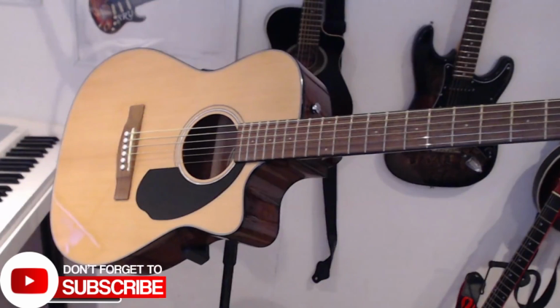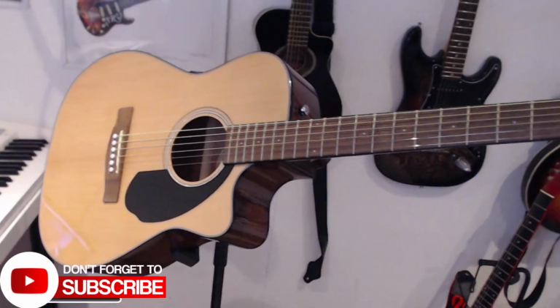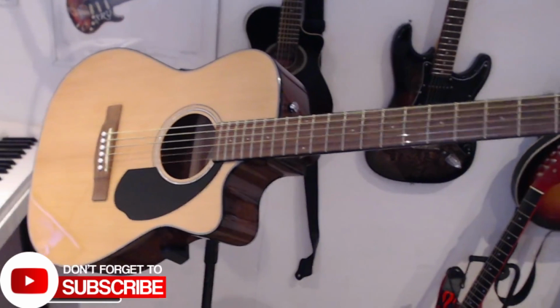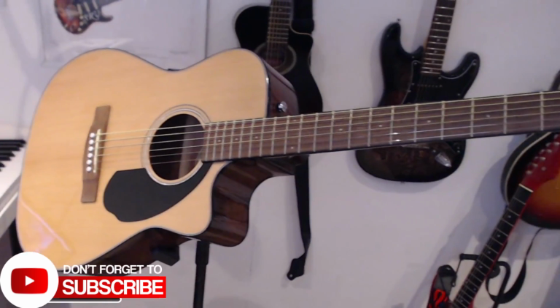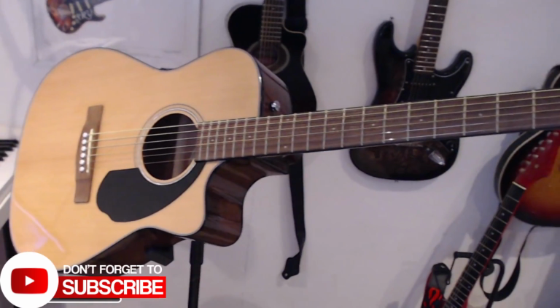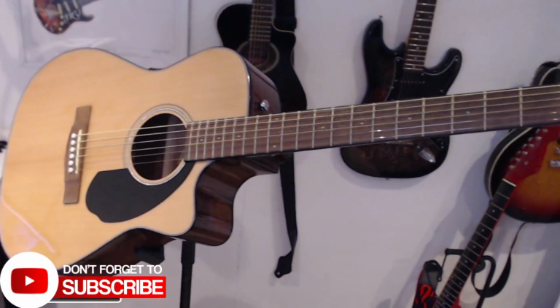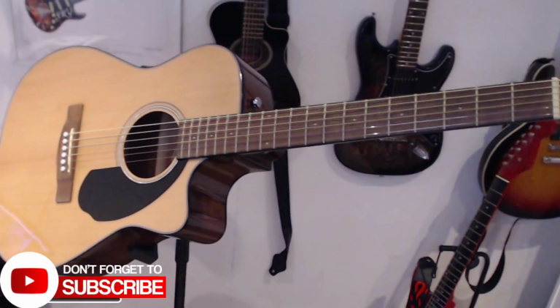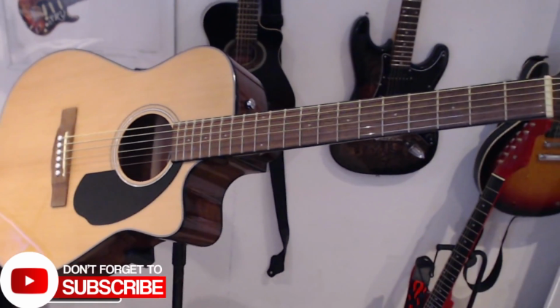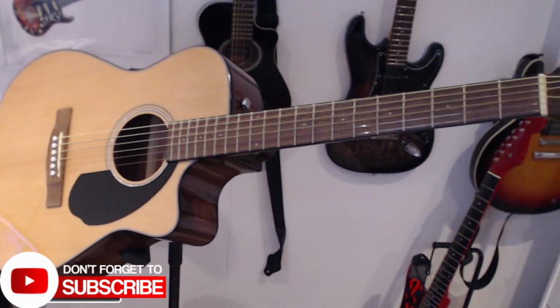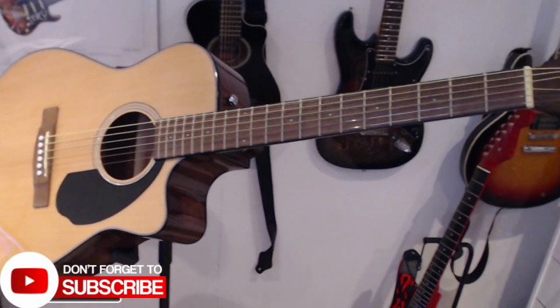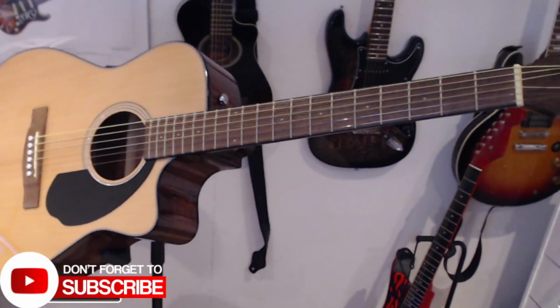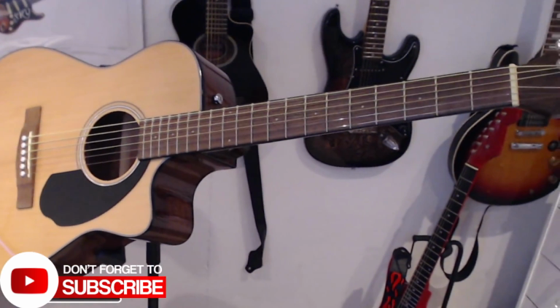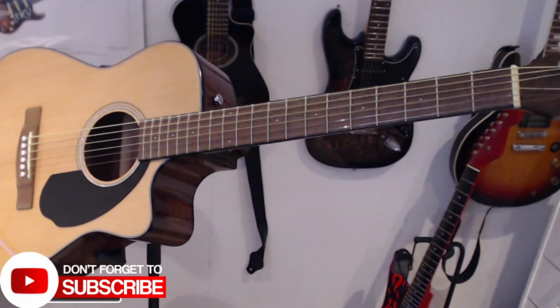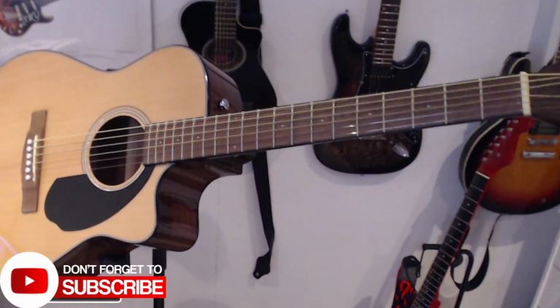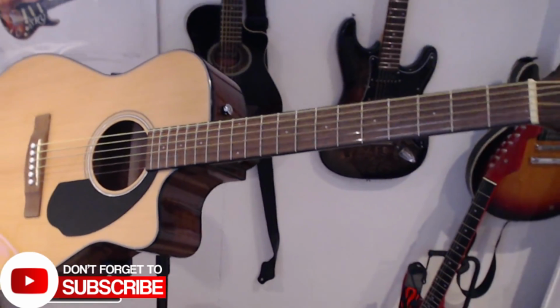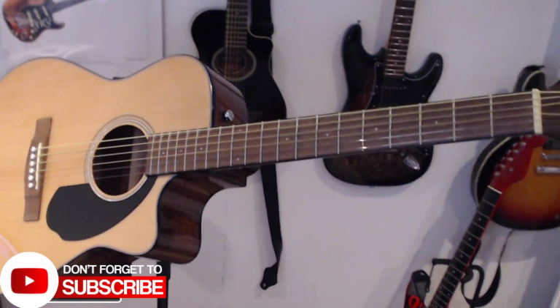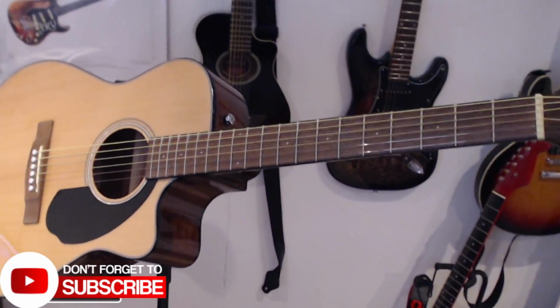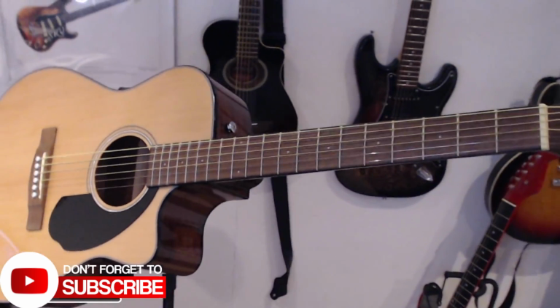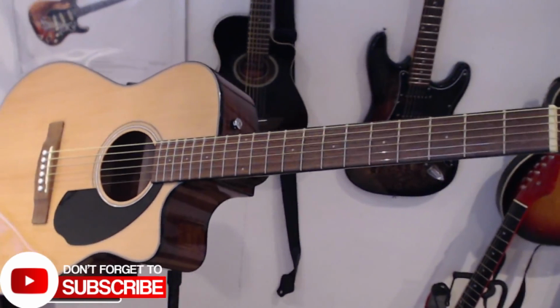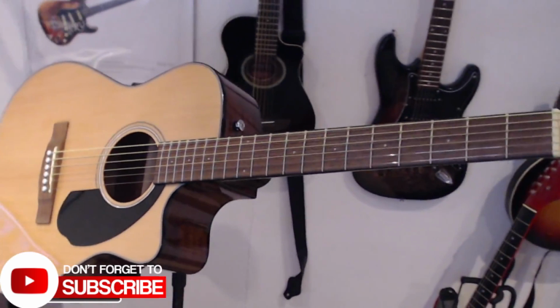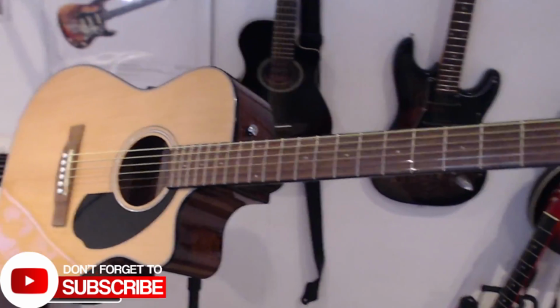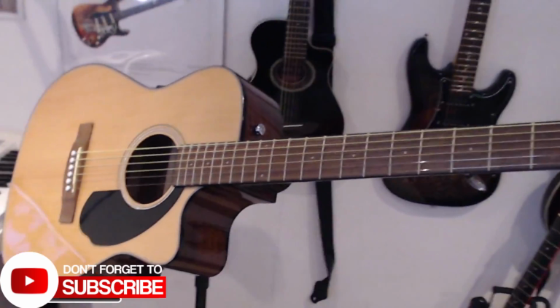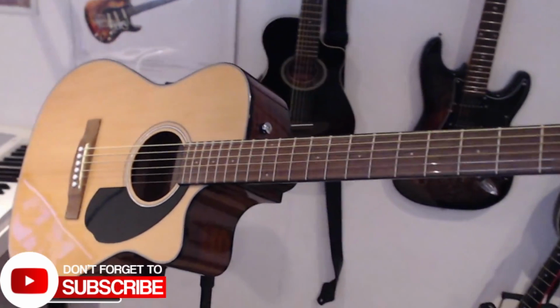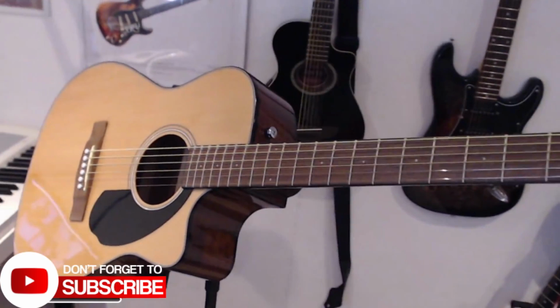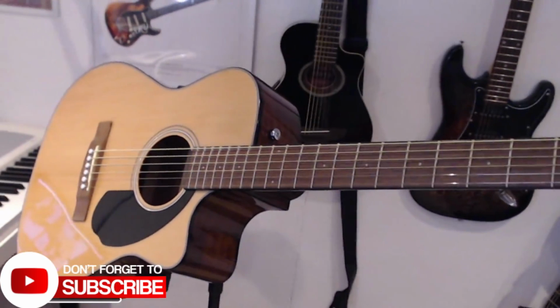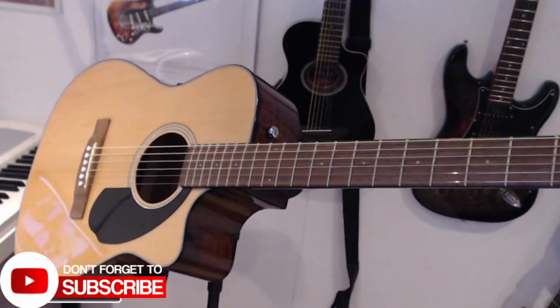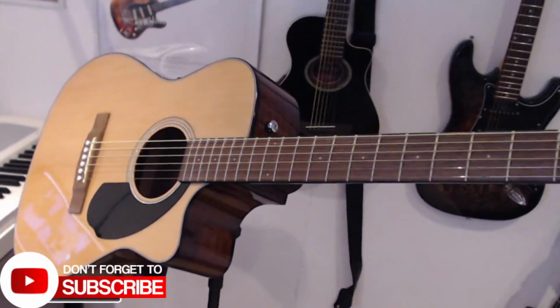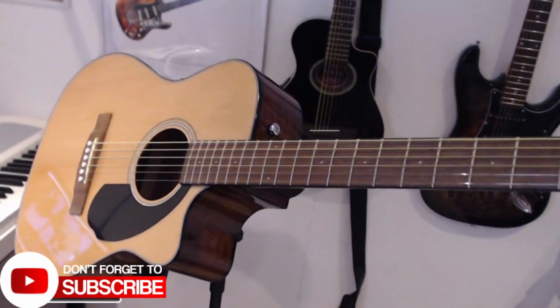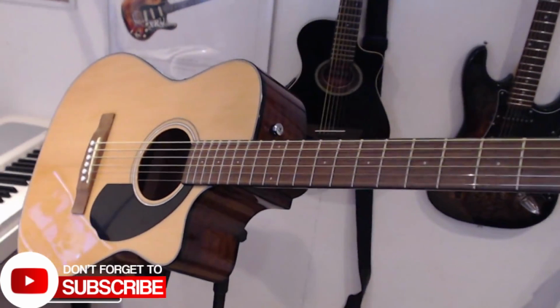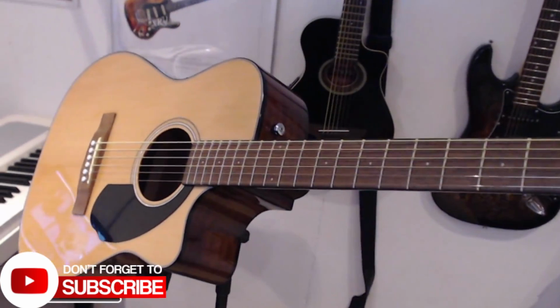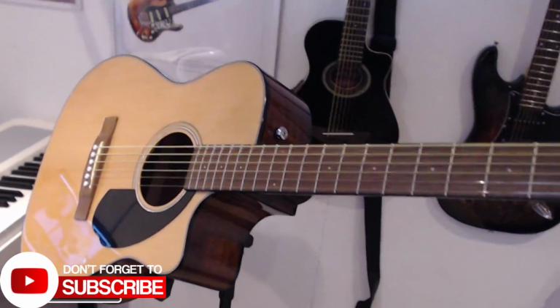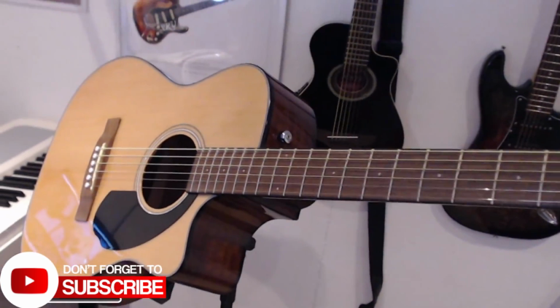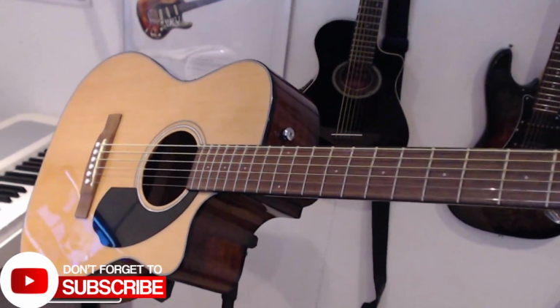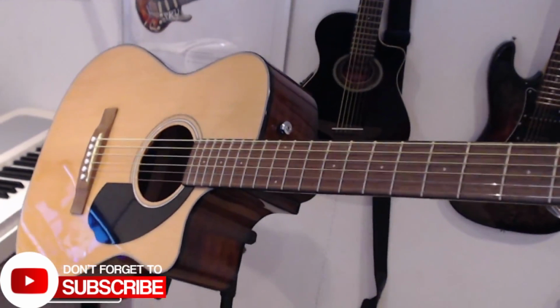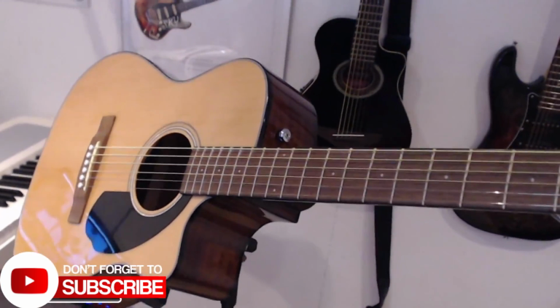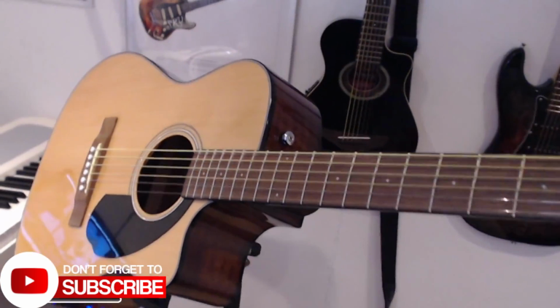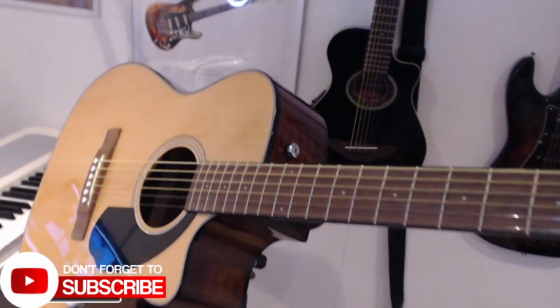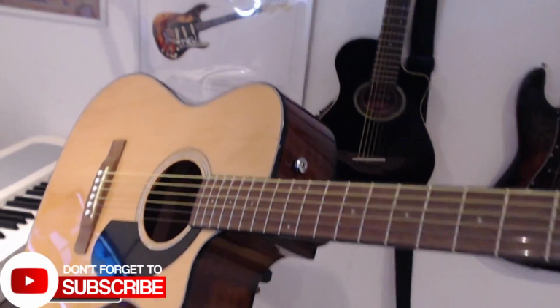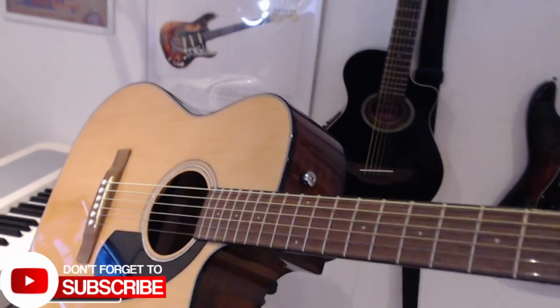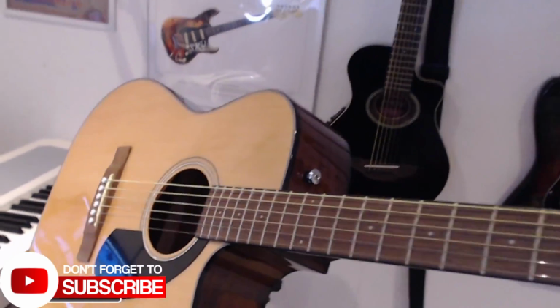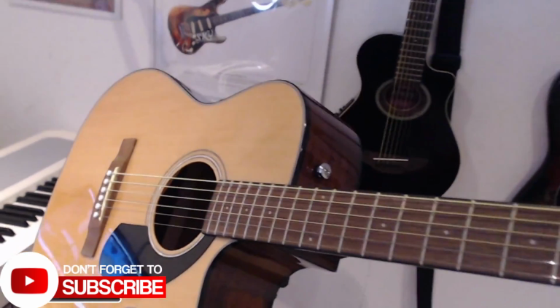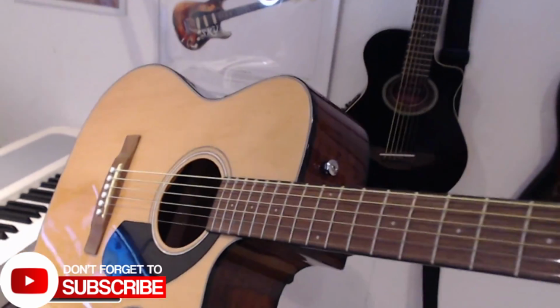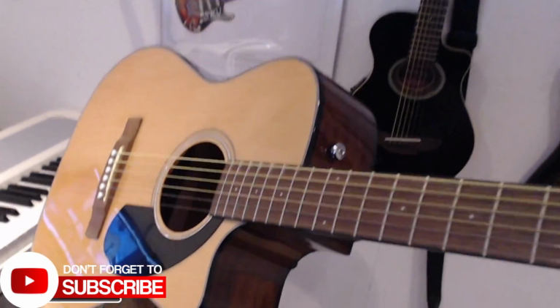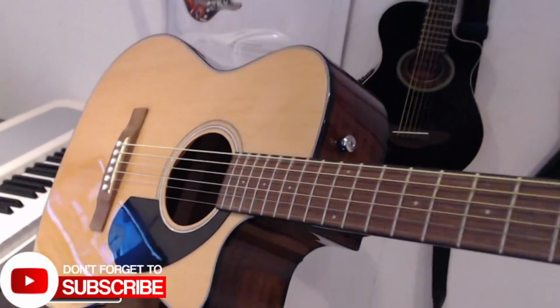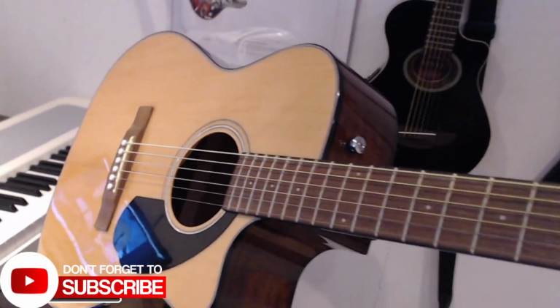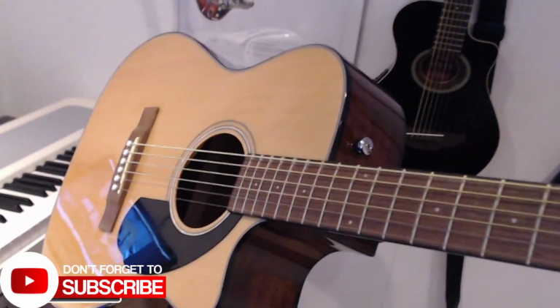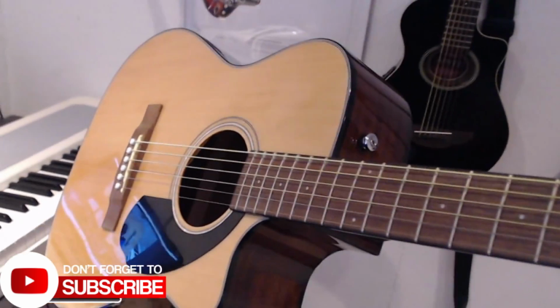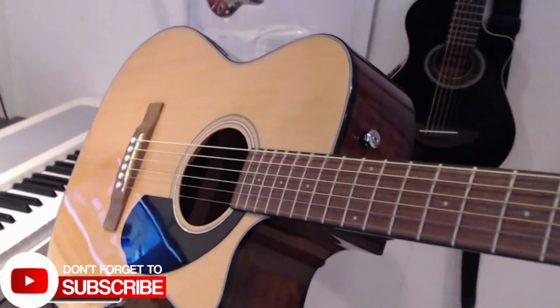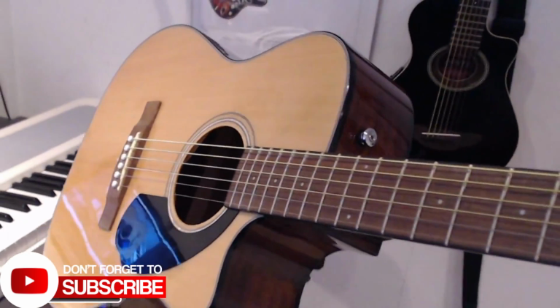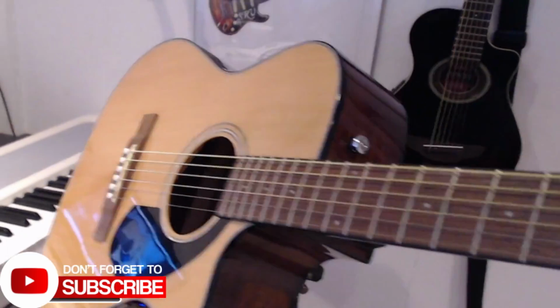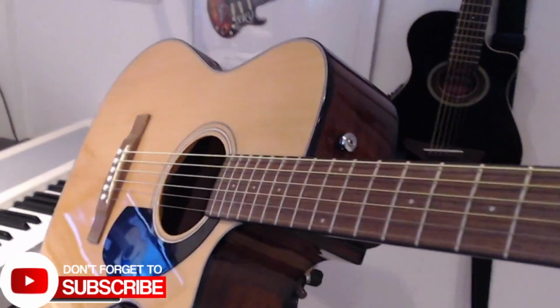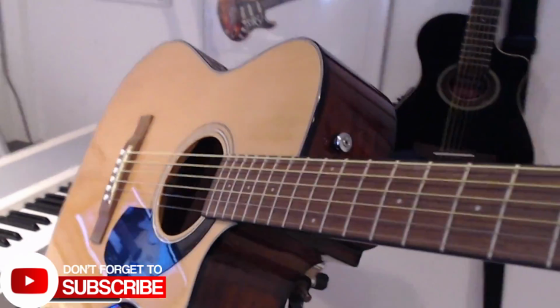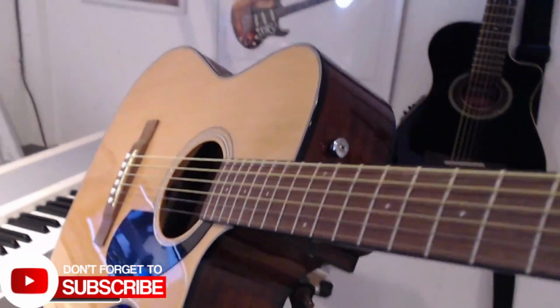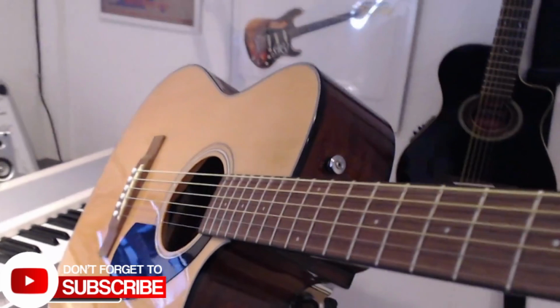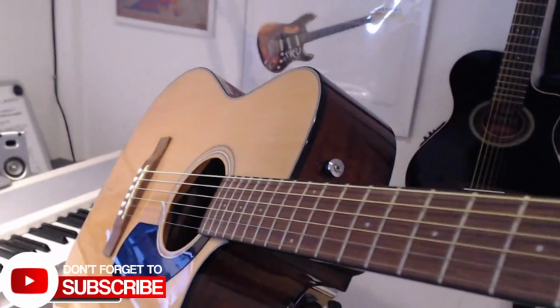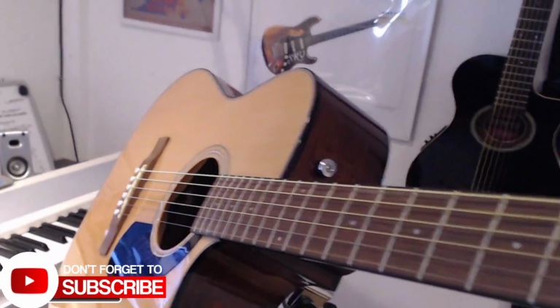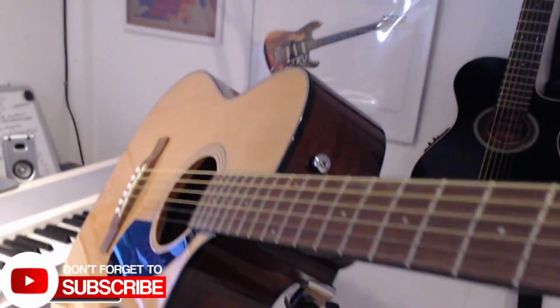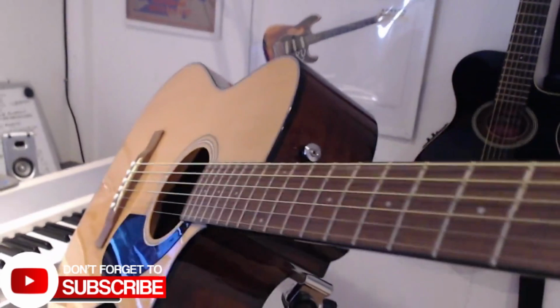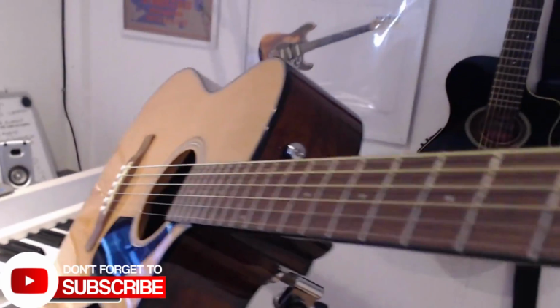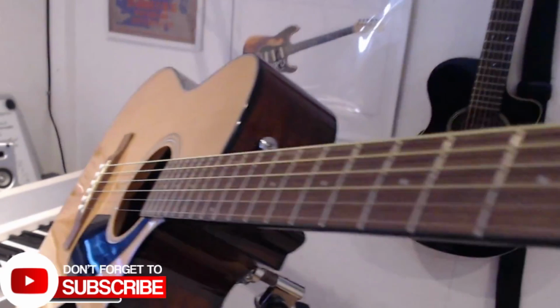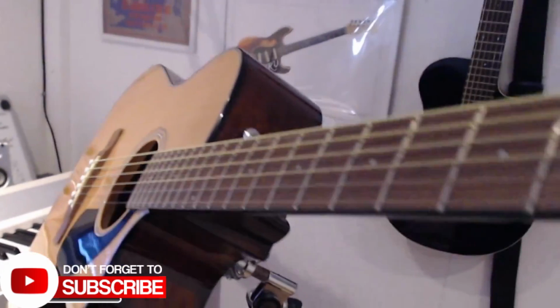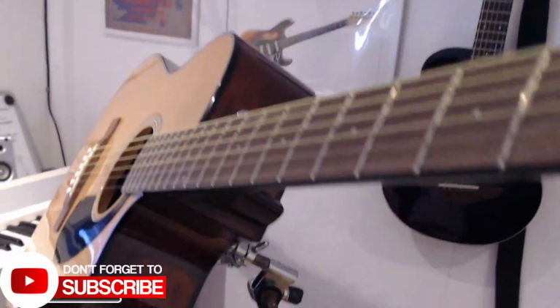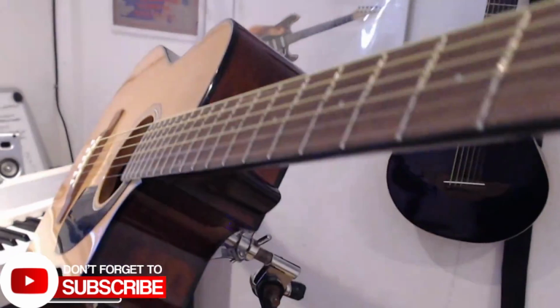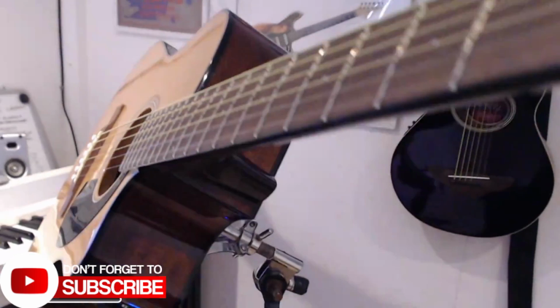Welcome back to the channel. If you're new to the channel, then welcome. In this video, we are looking at my homemade Gracie stand.